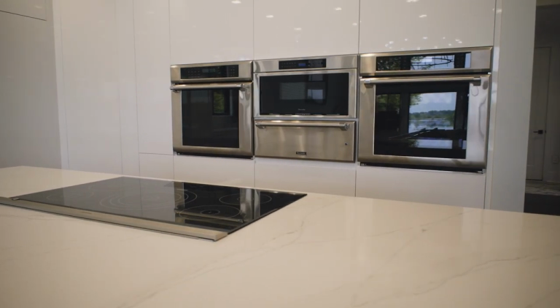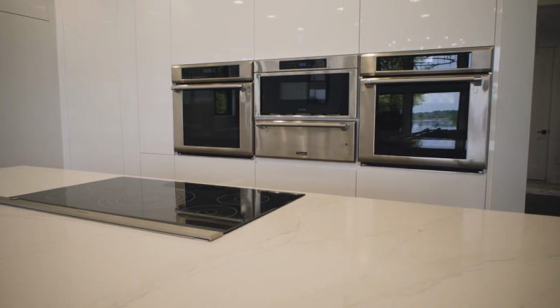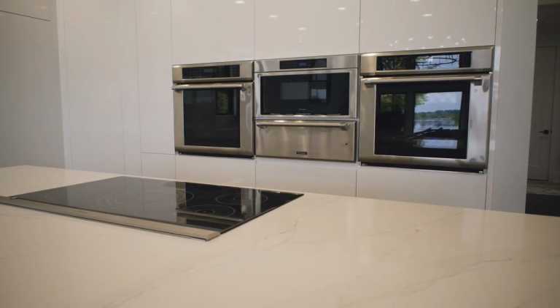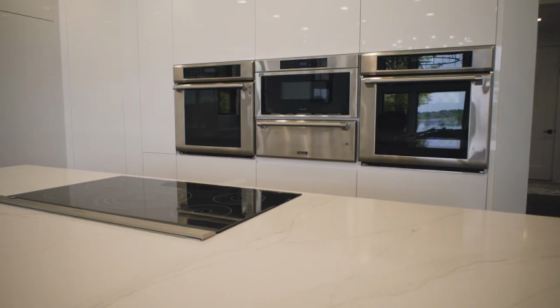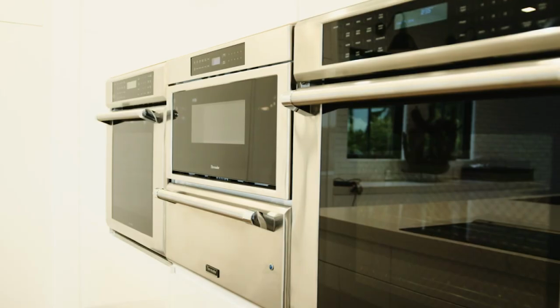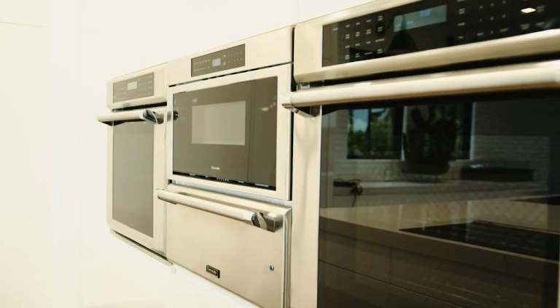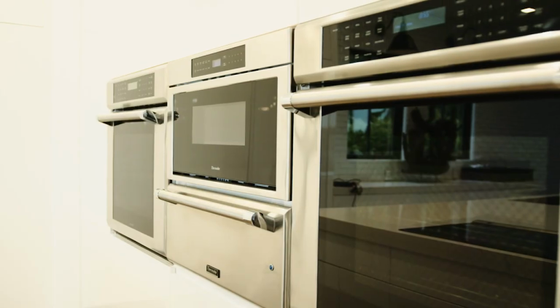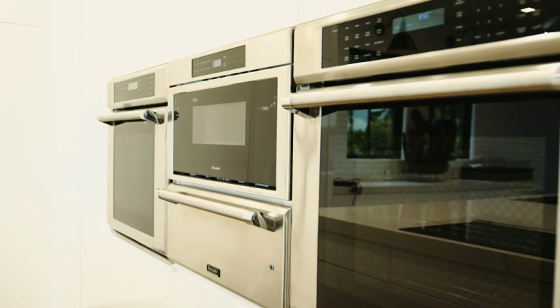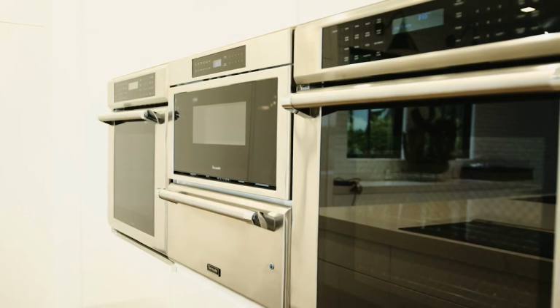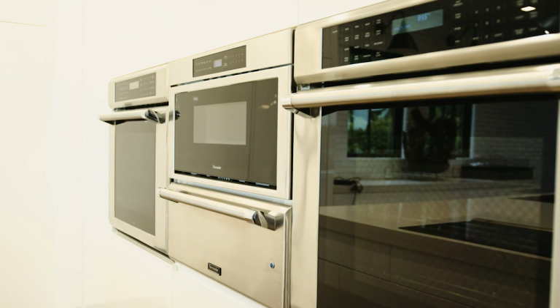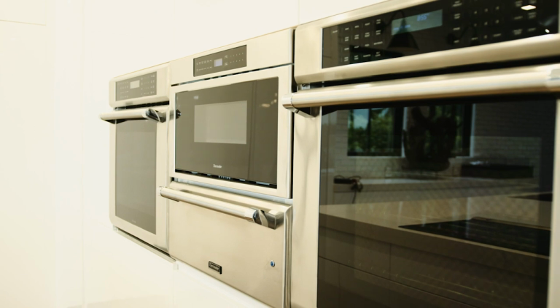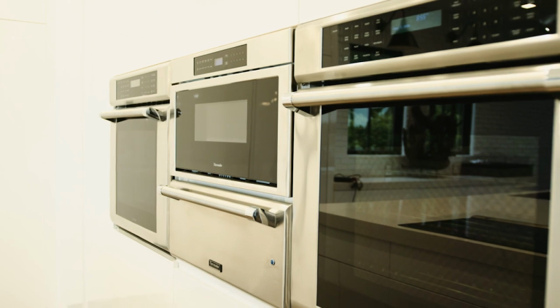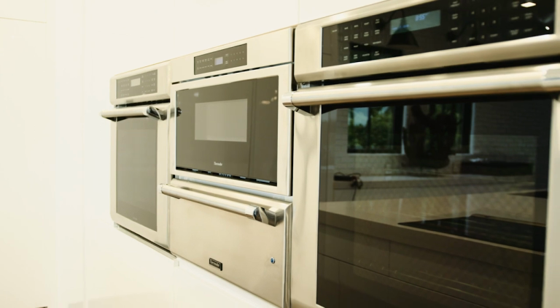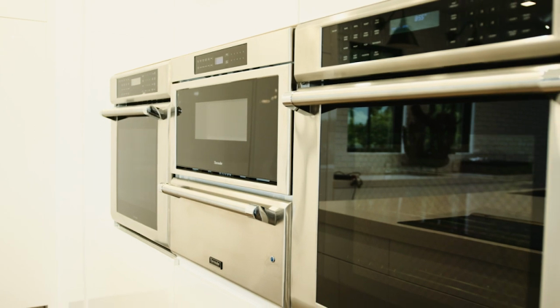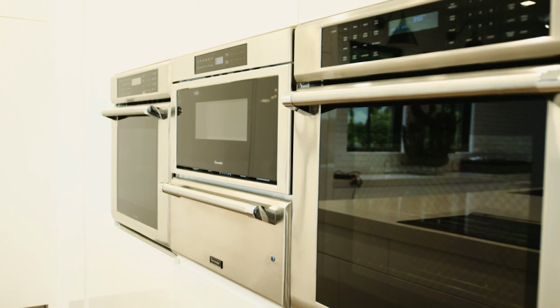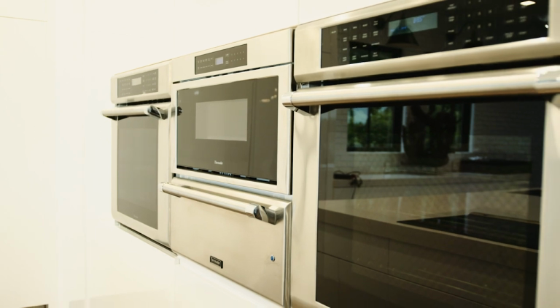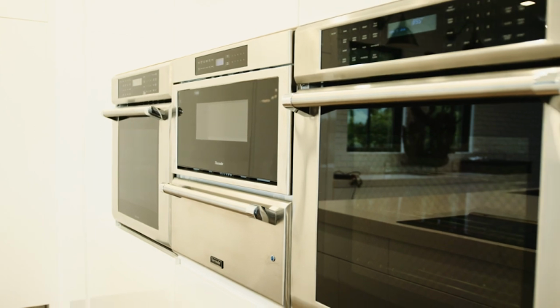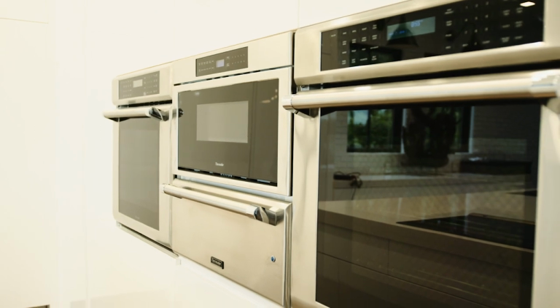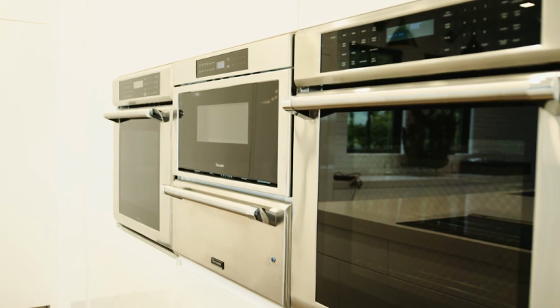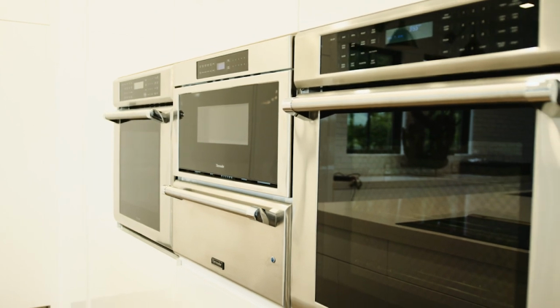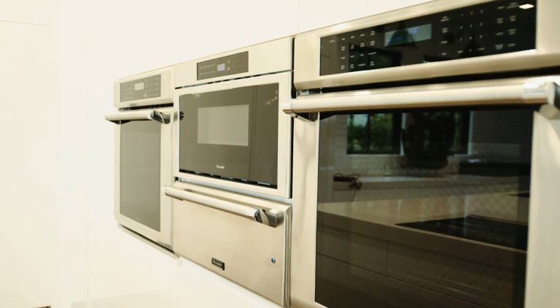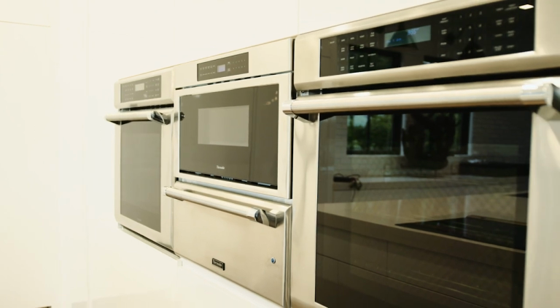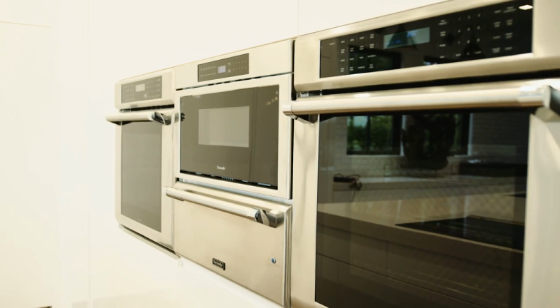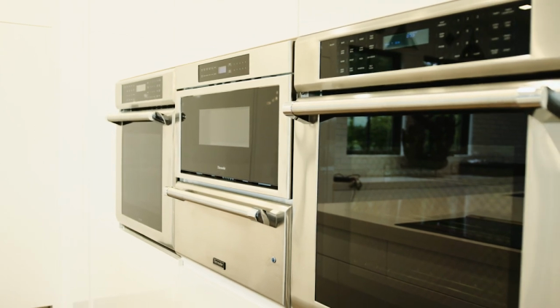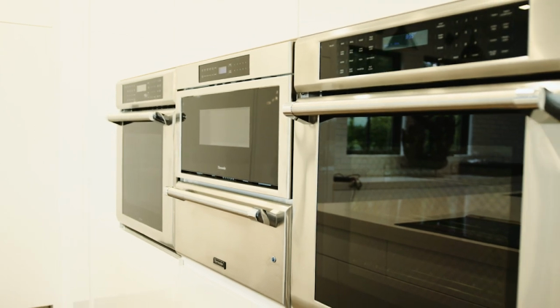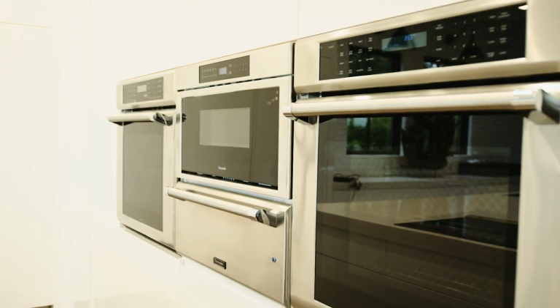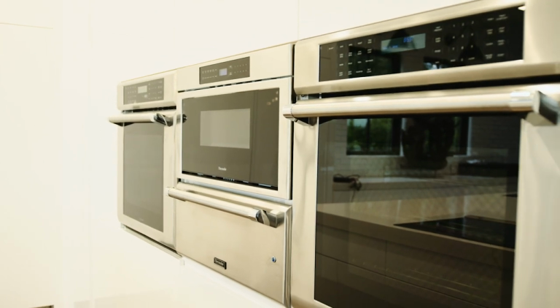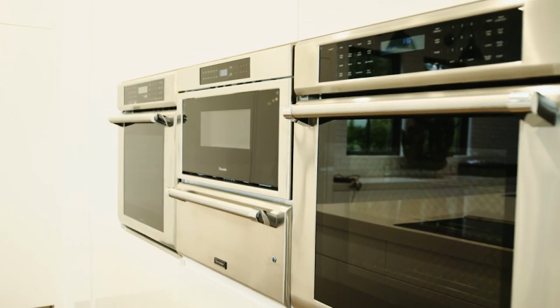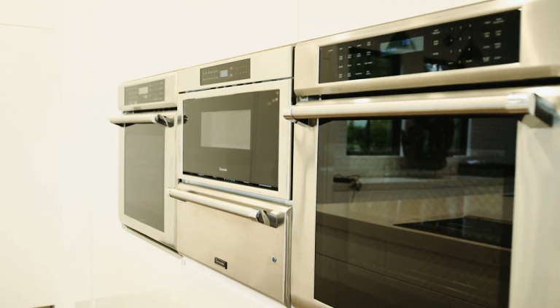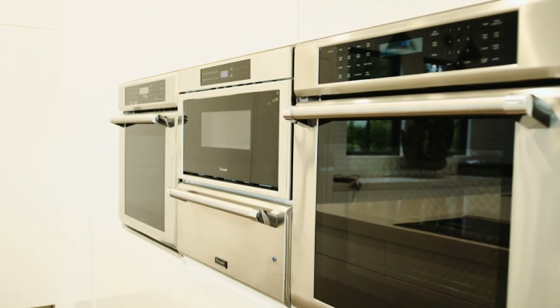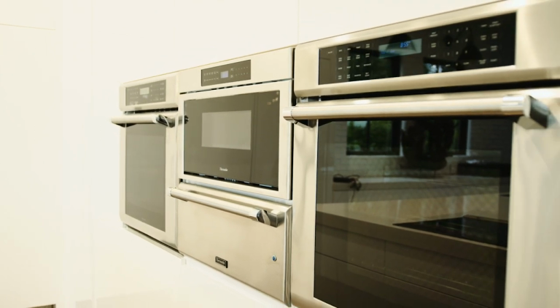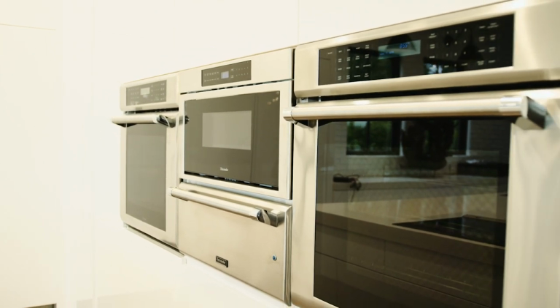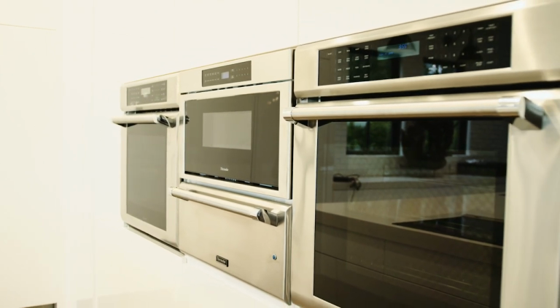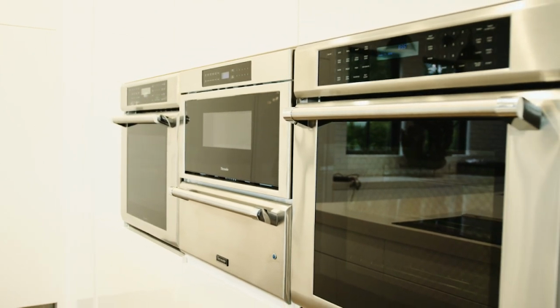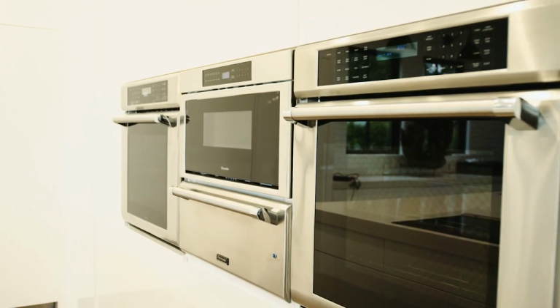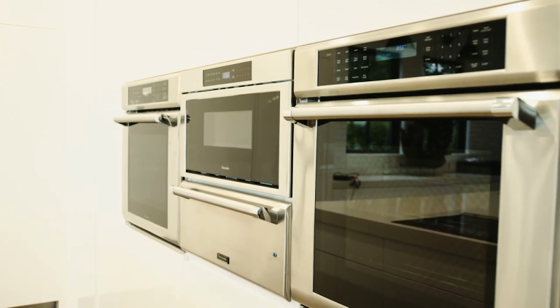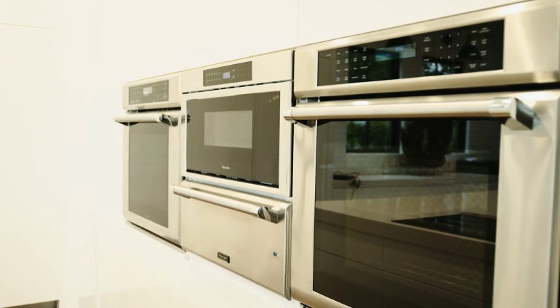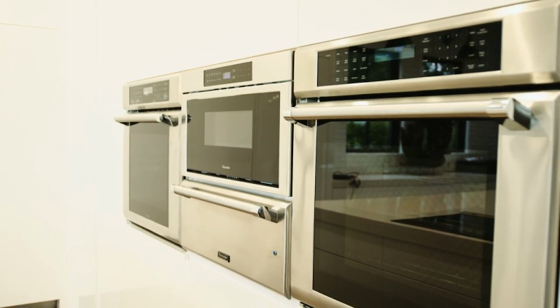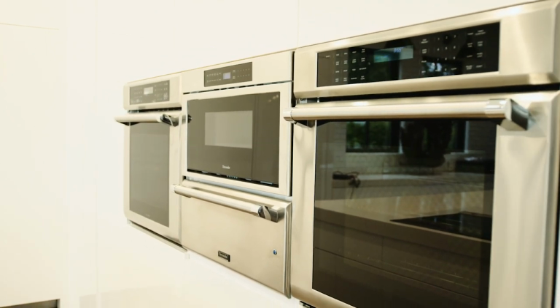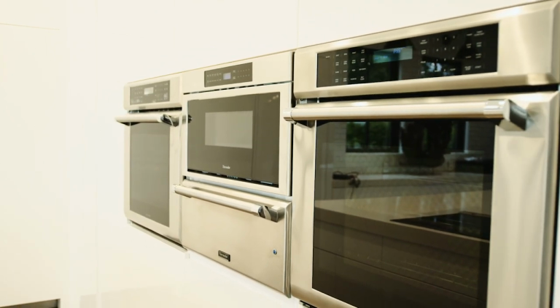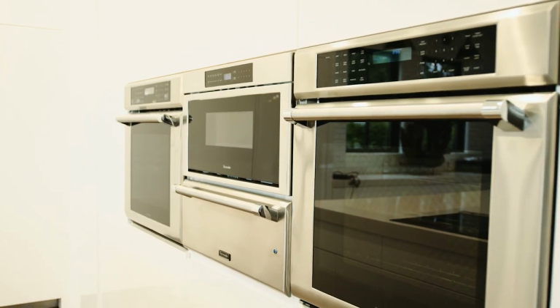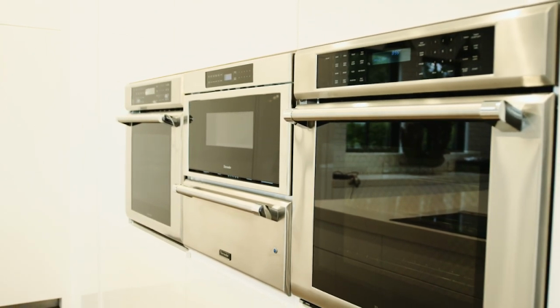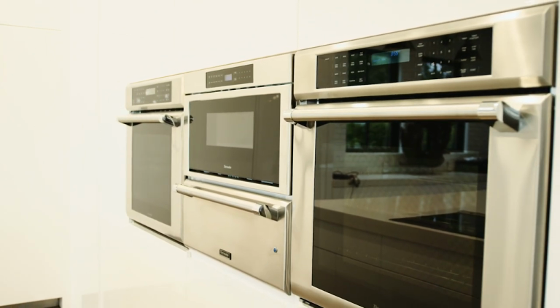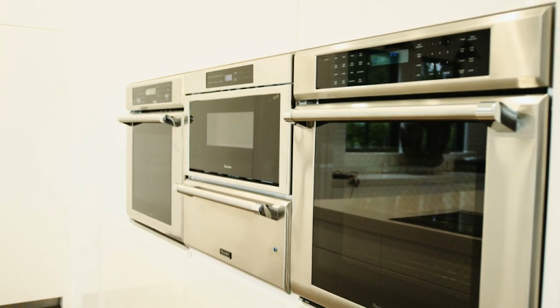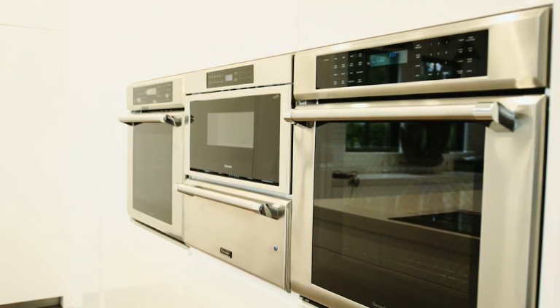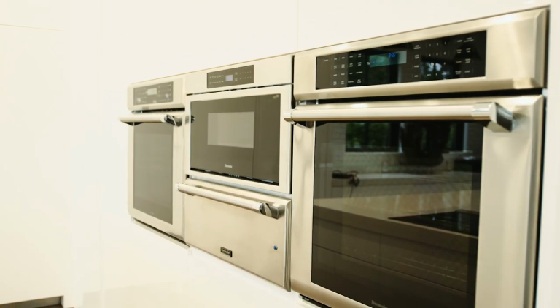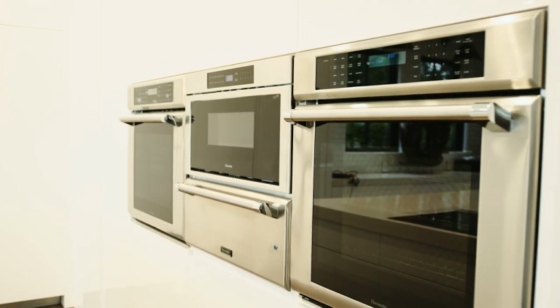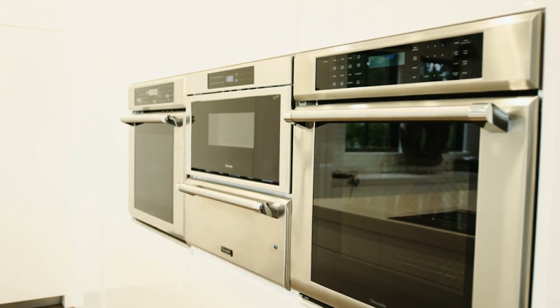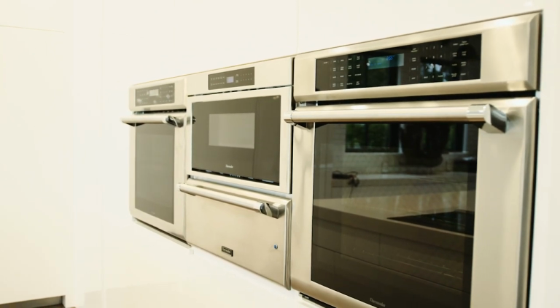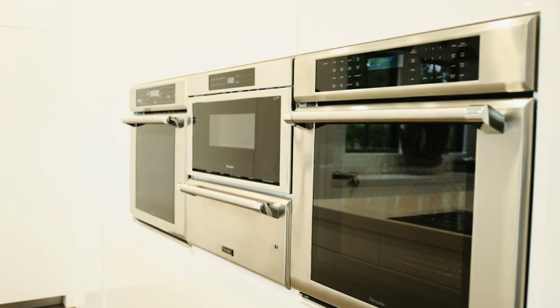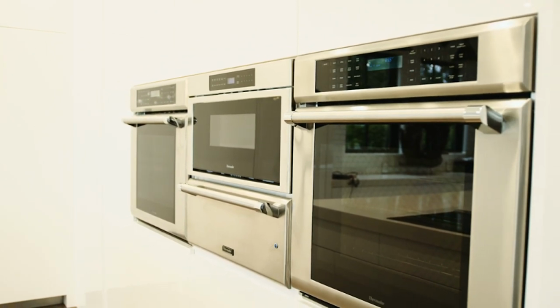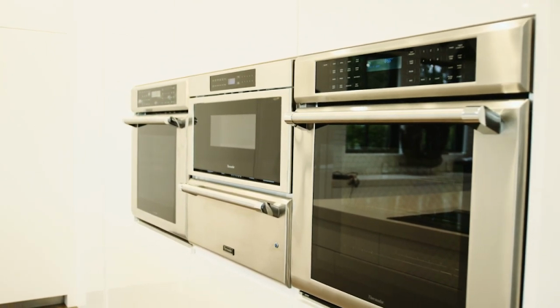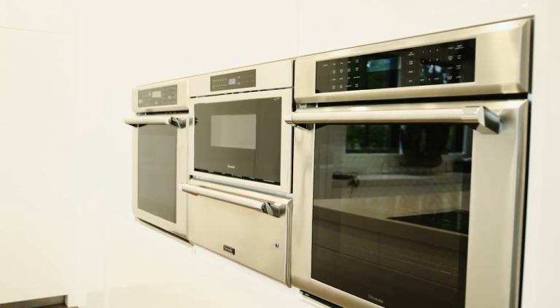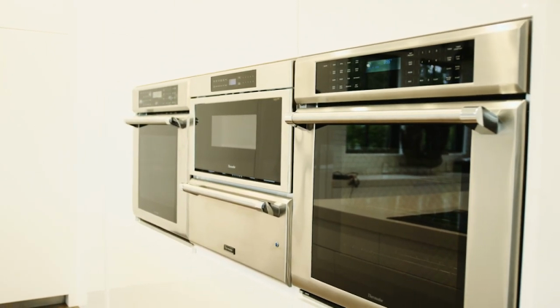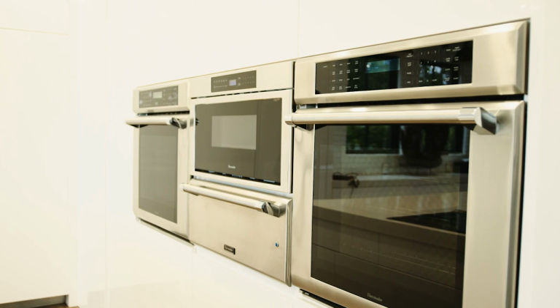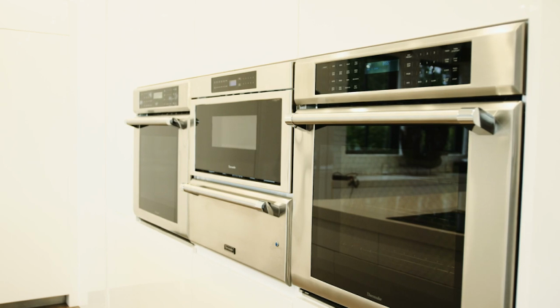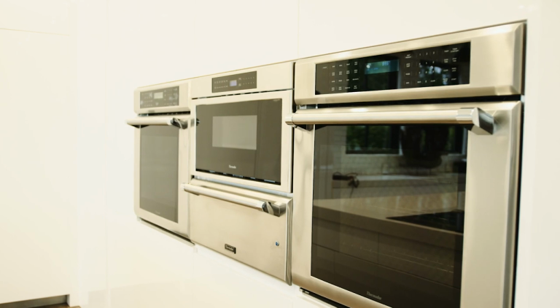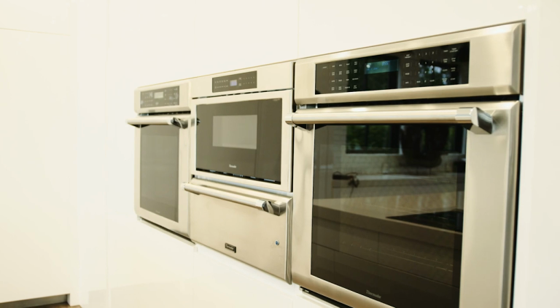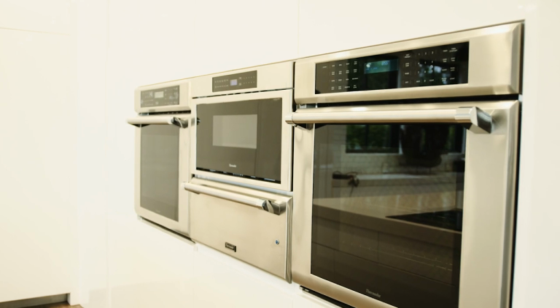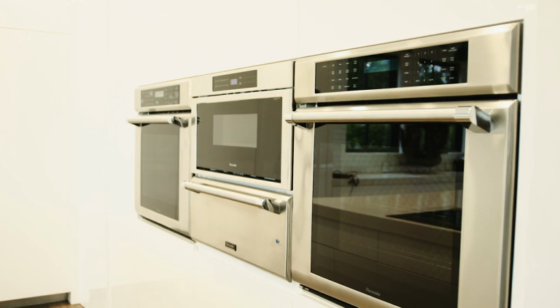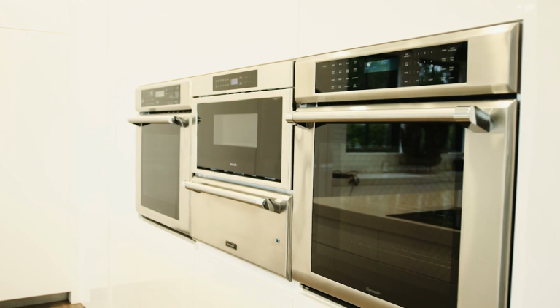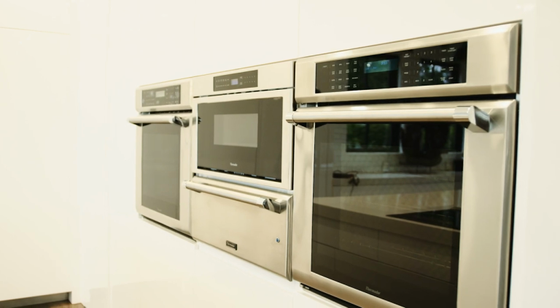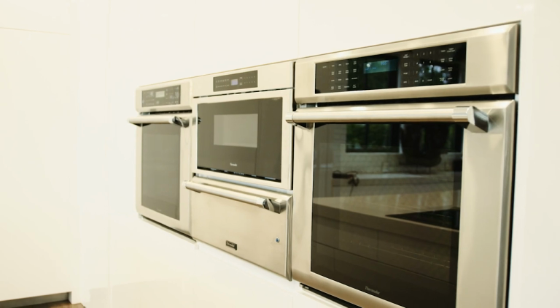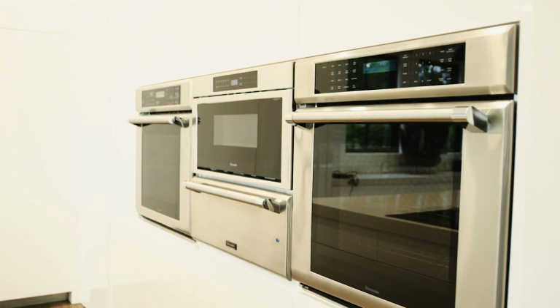Appliances aren't just about function anymore.